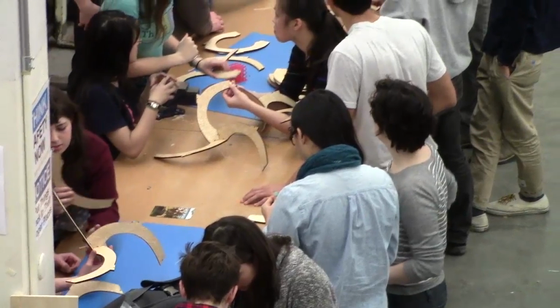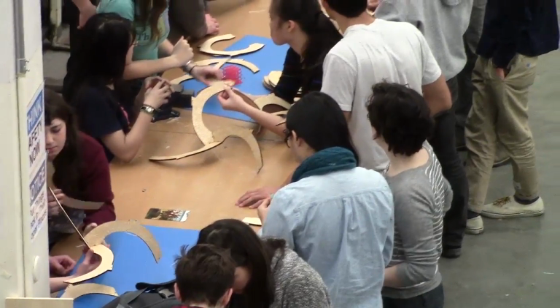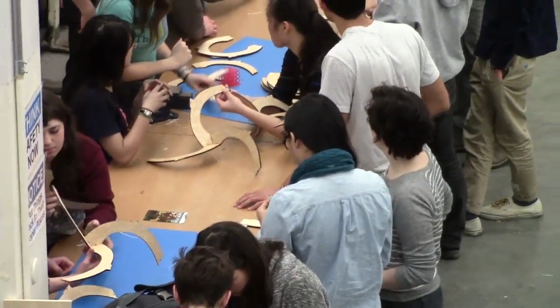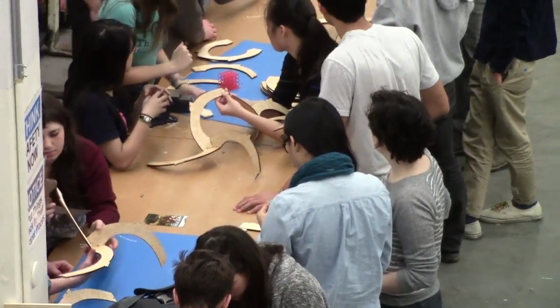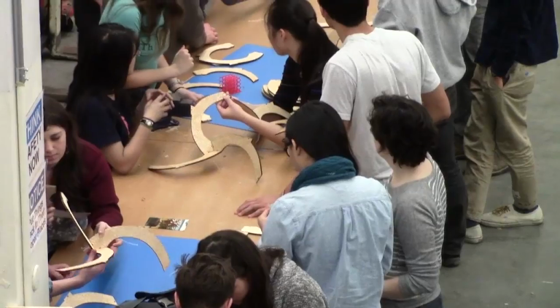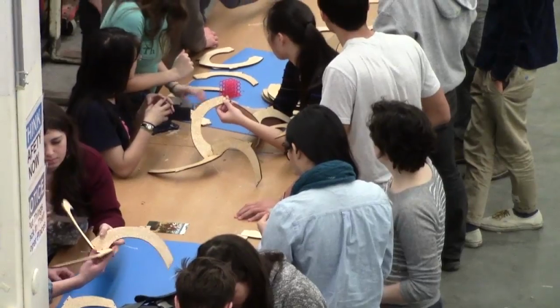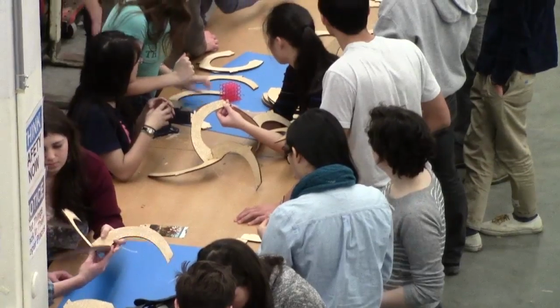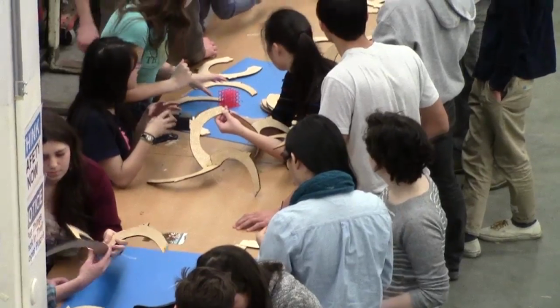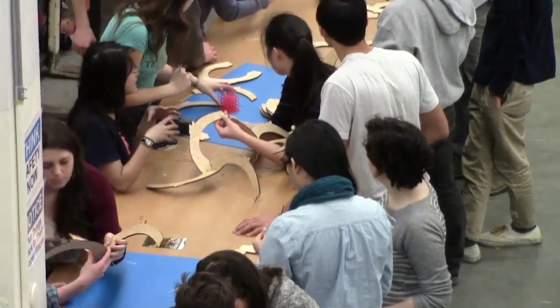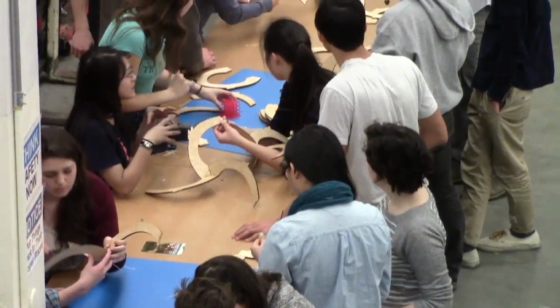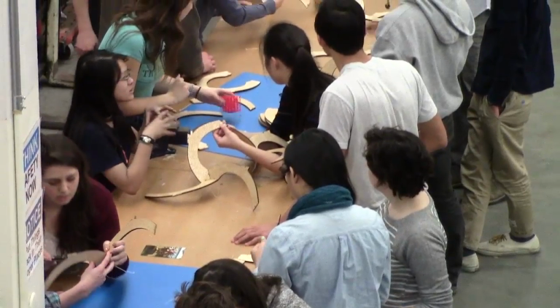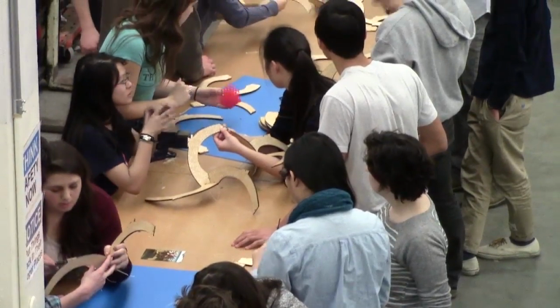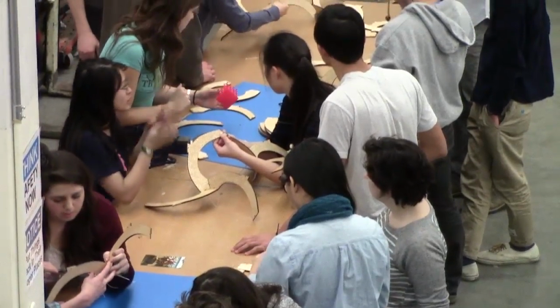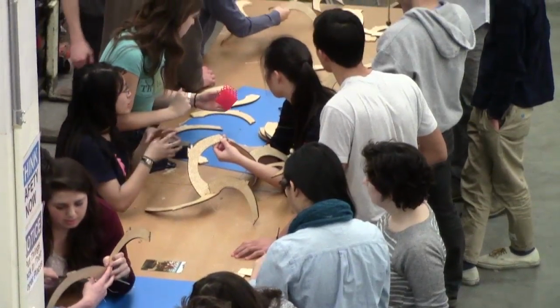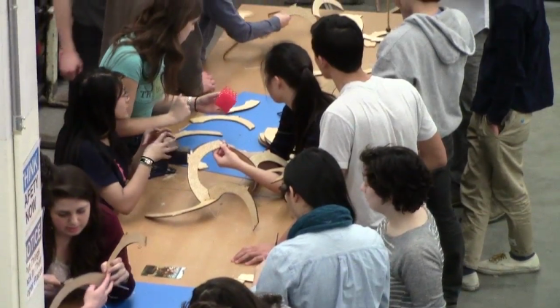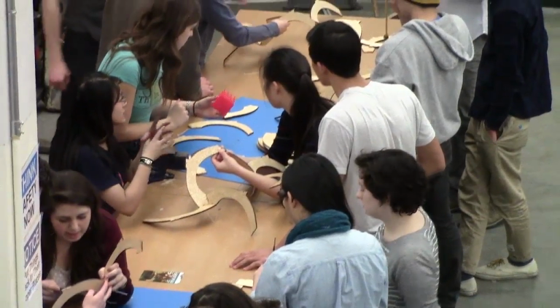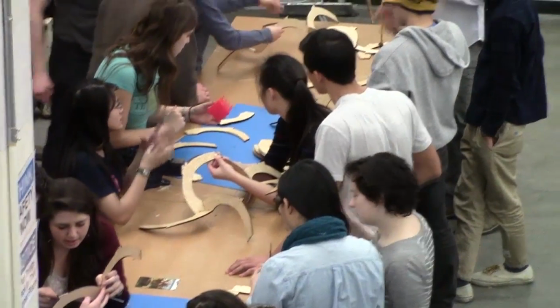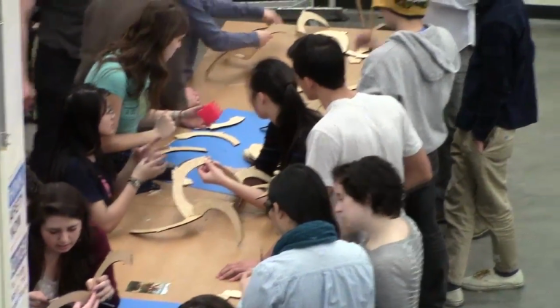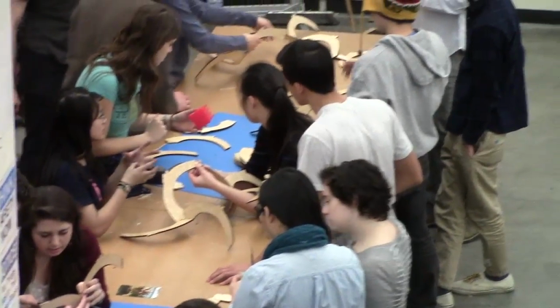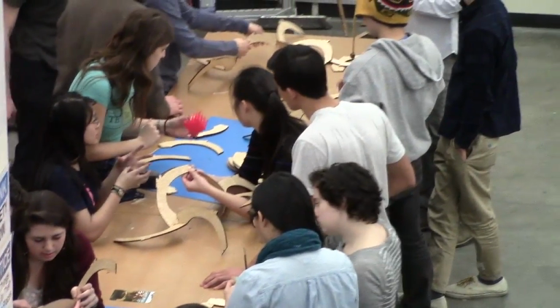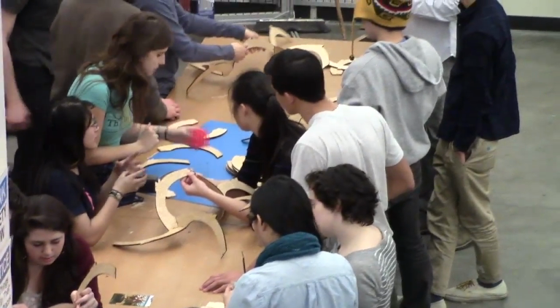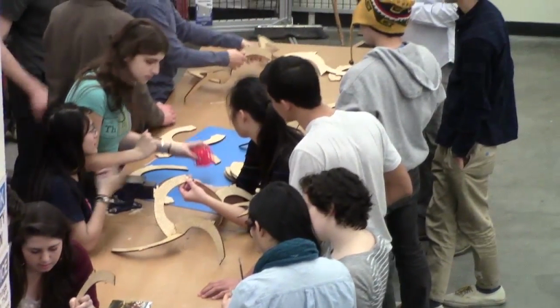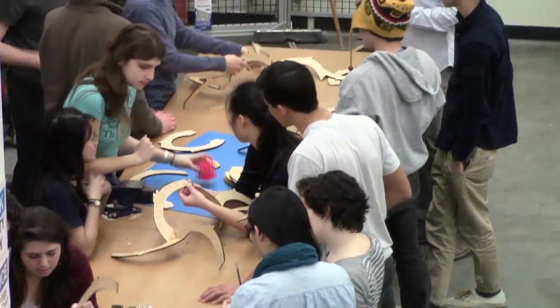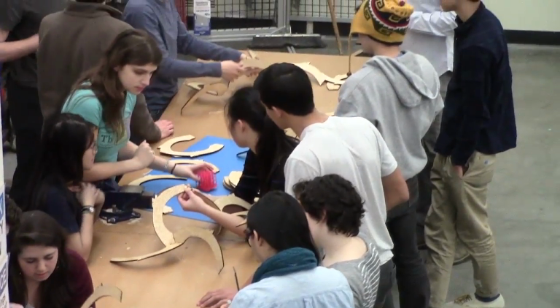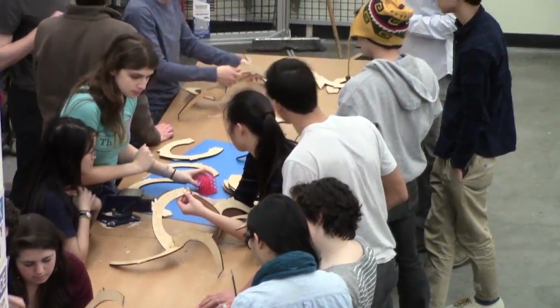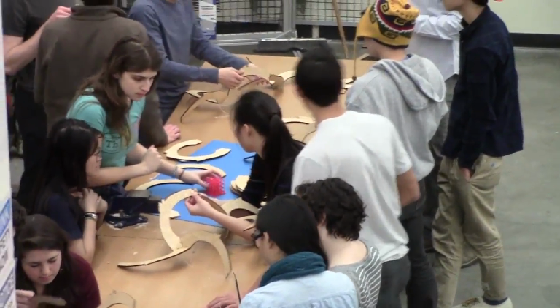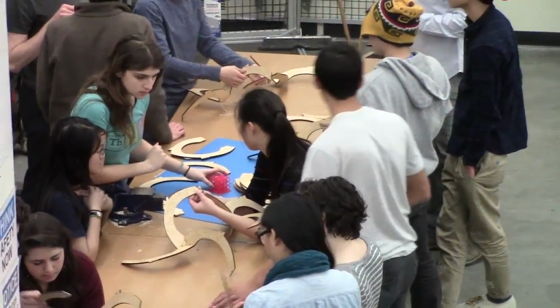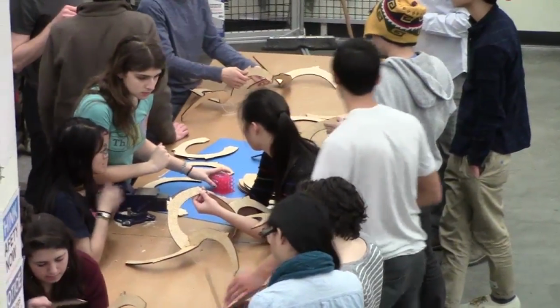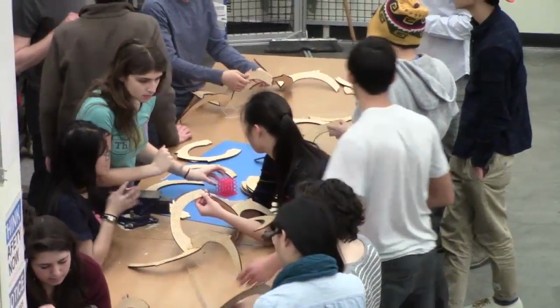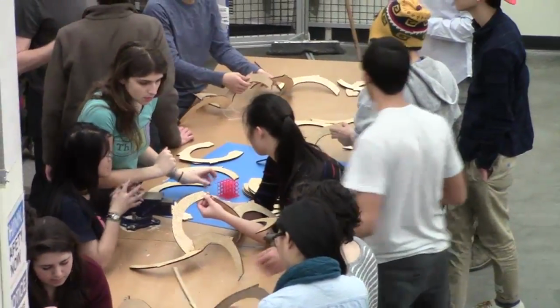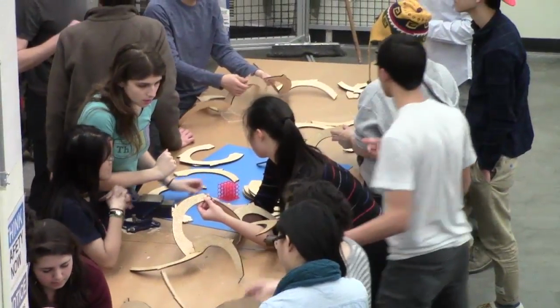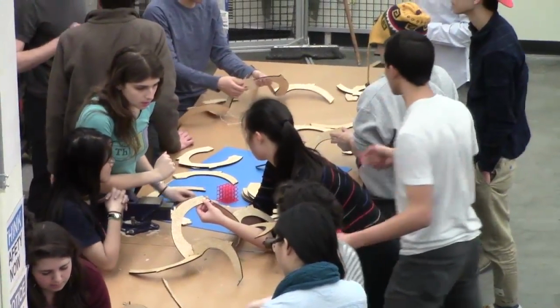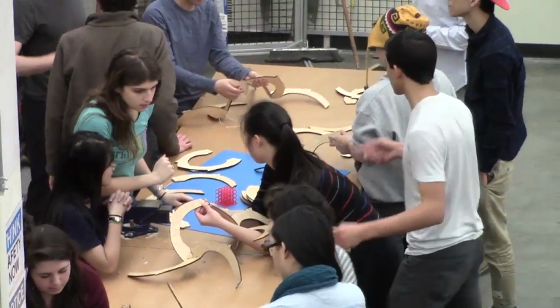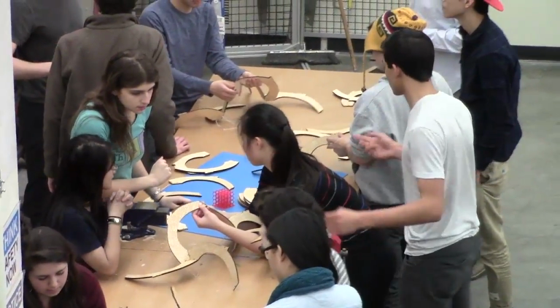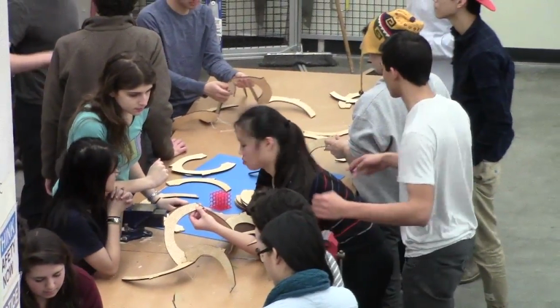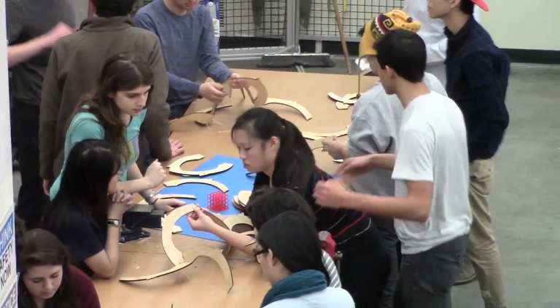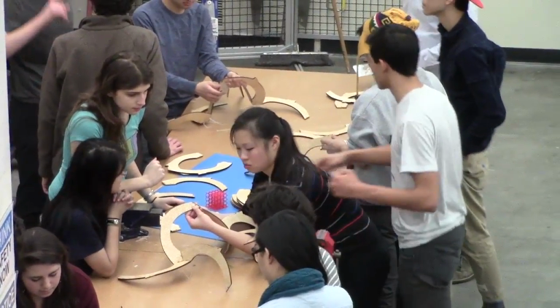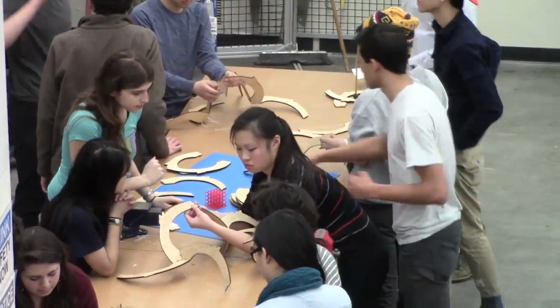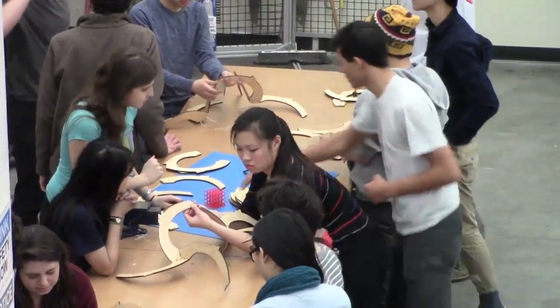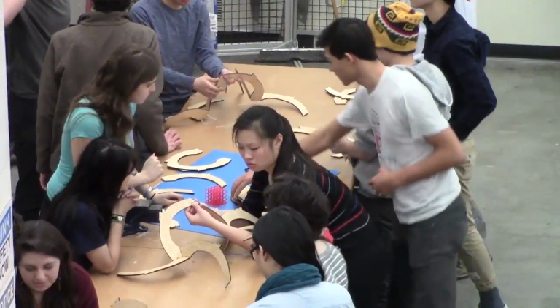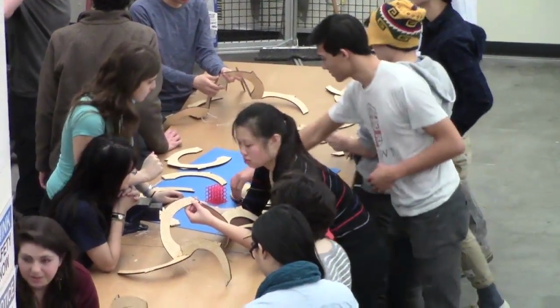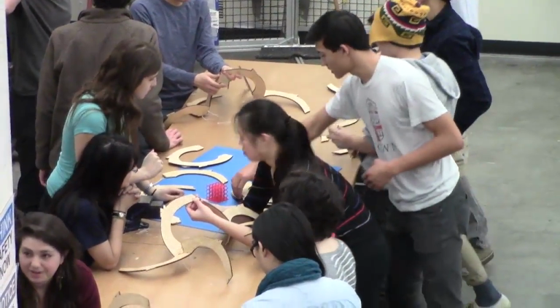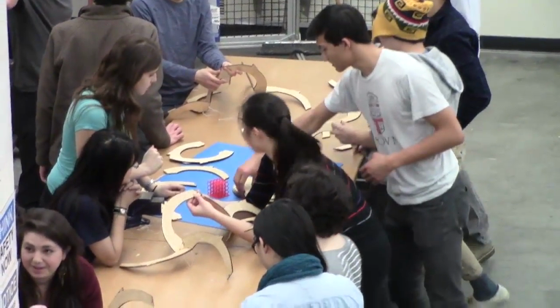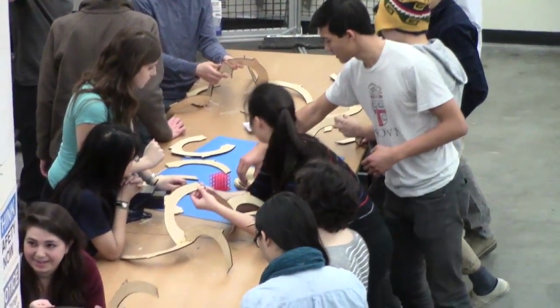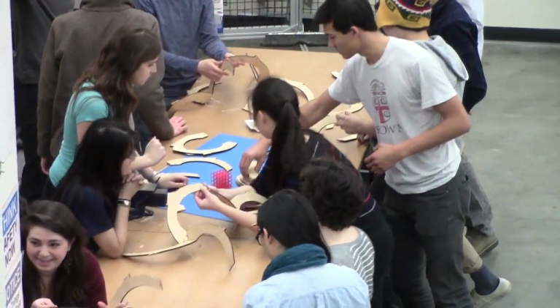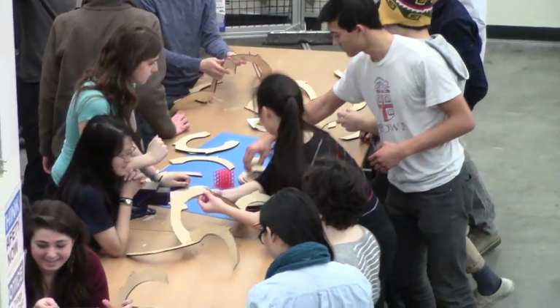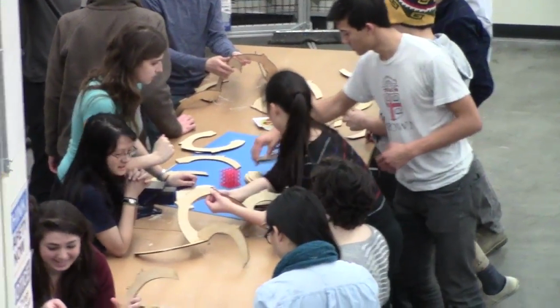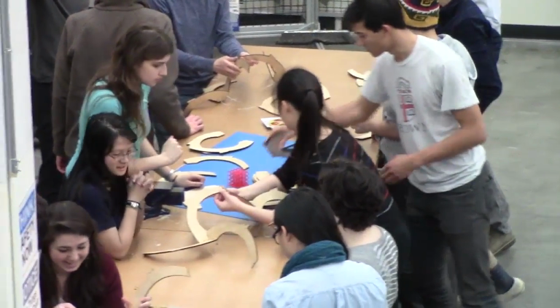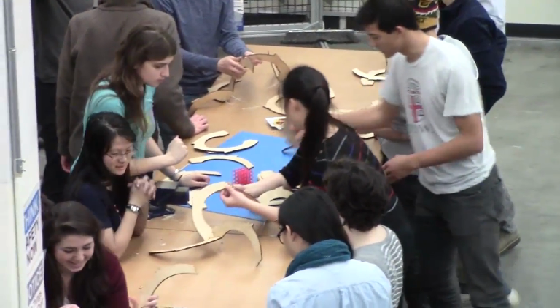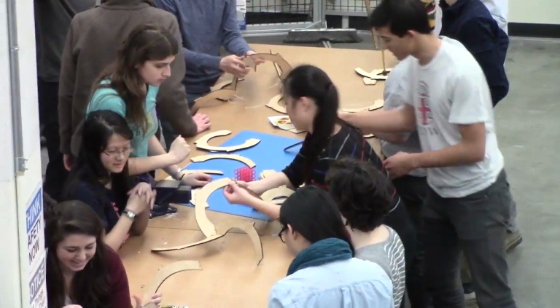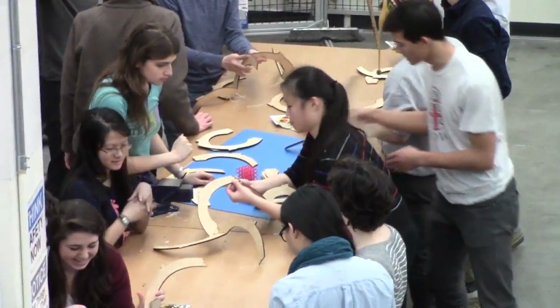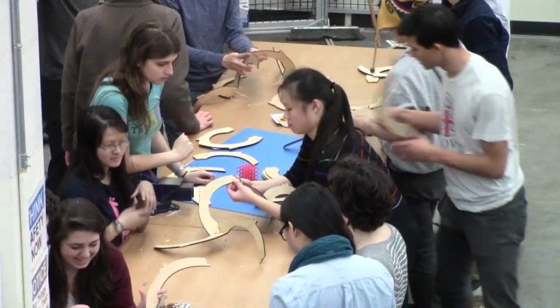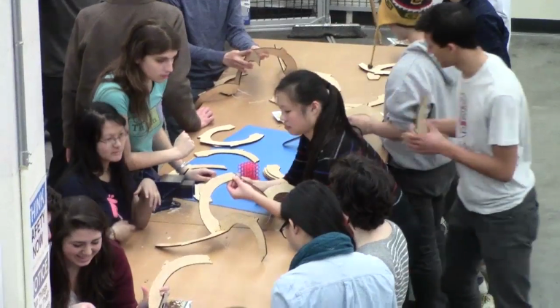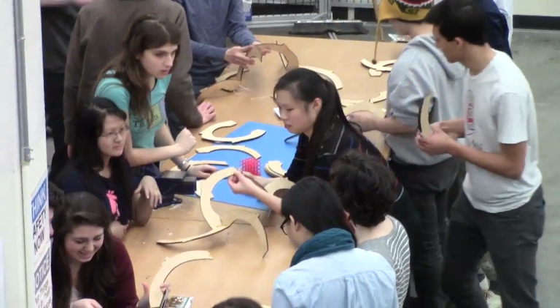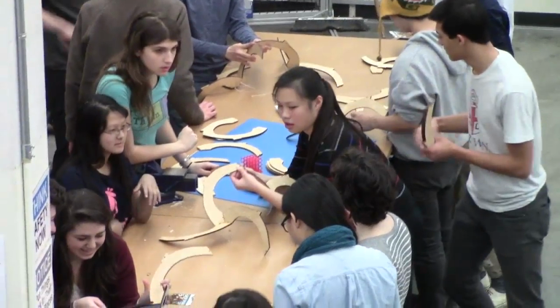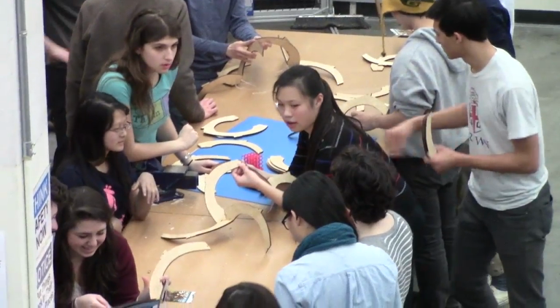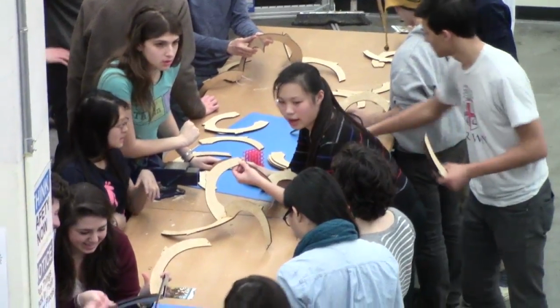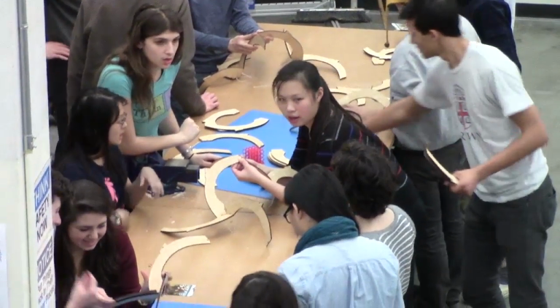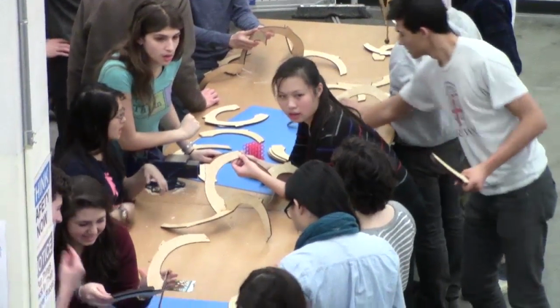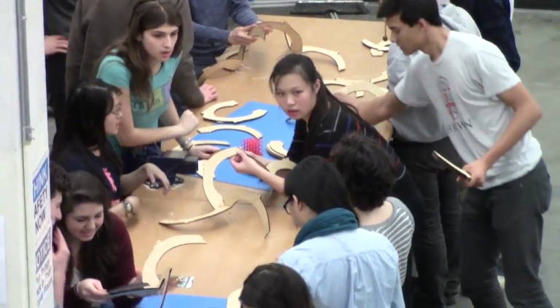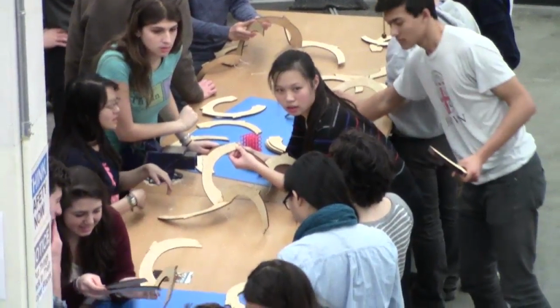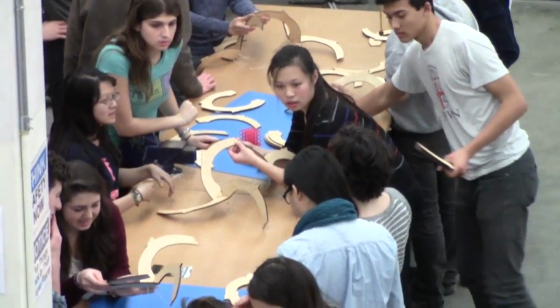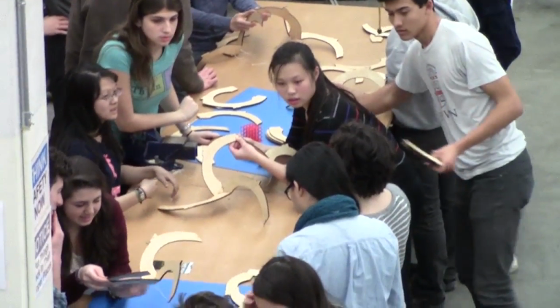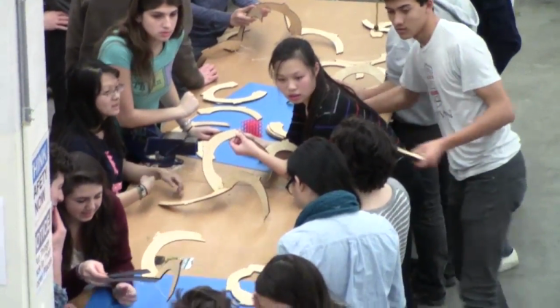To make it, I laser cut 60 wooden components and worked with students at Brown University who helped me assemble it.